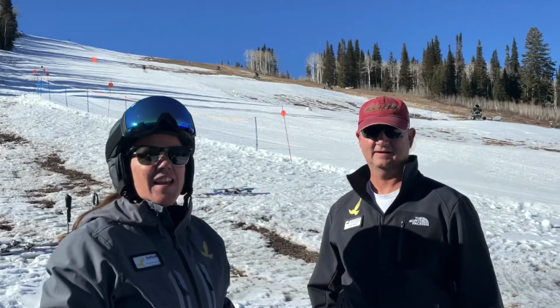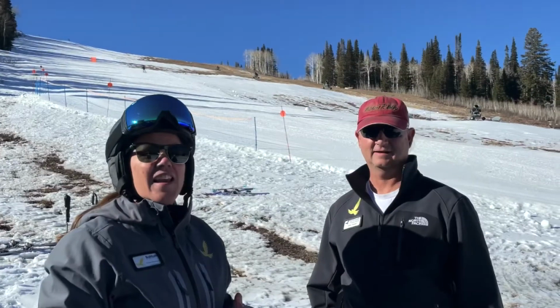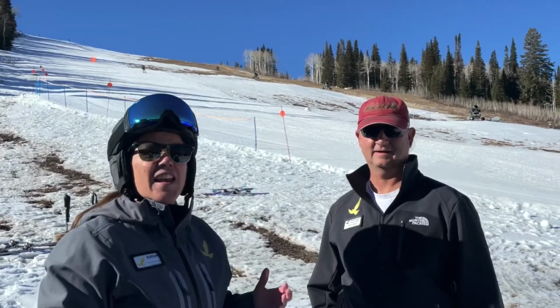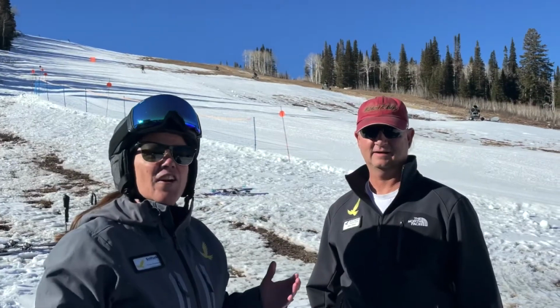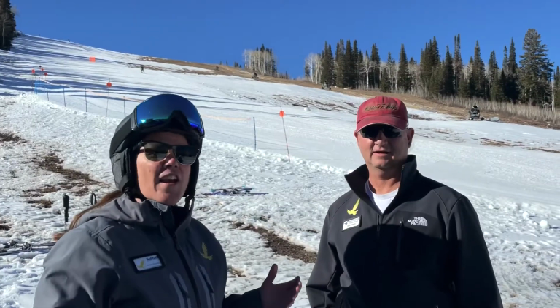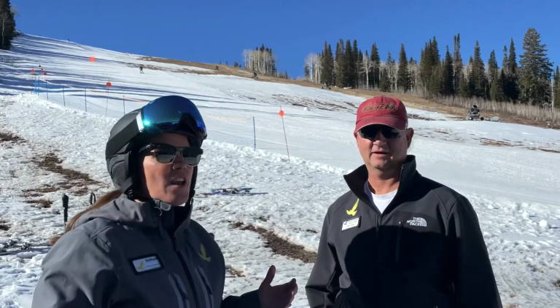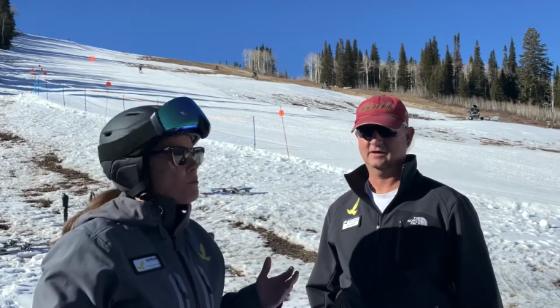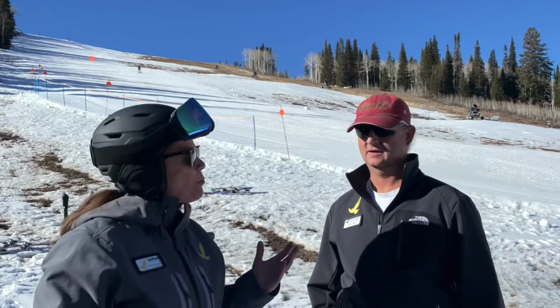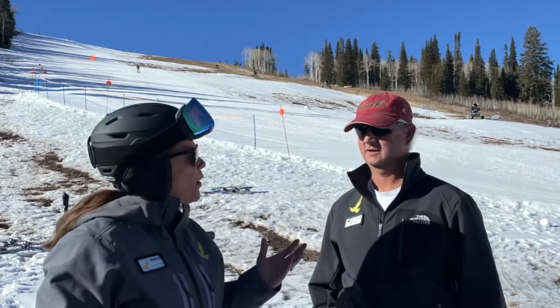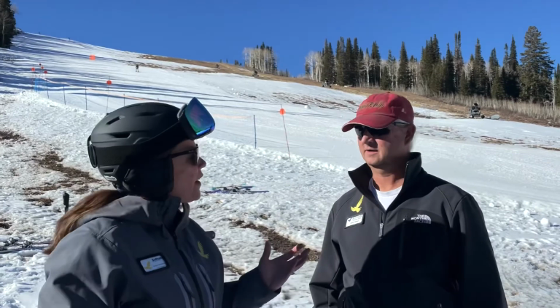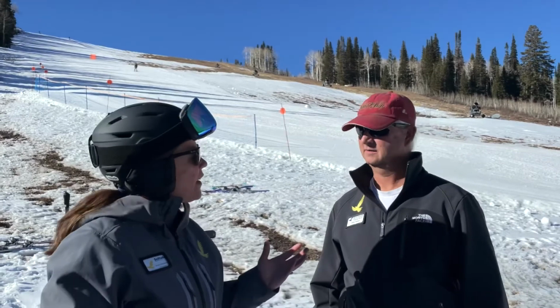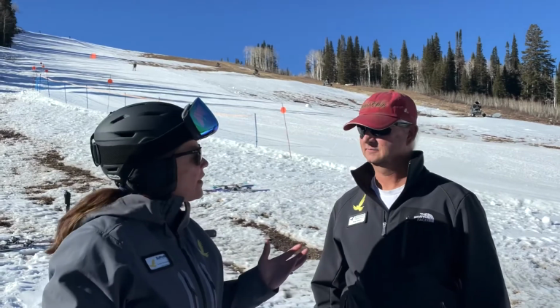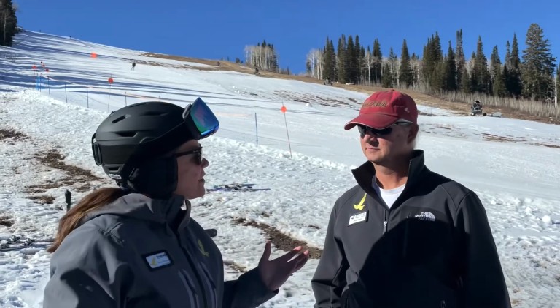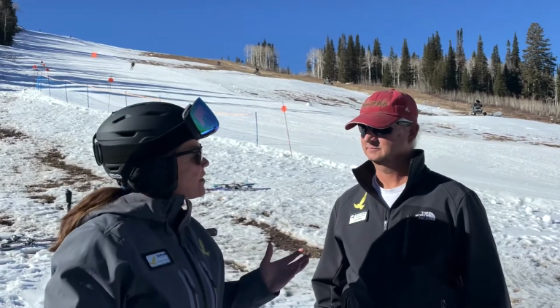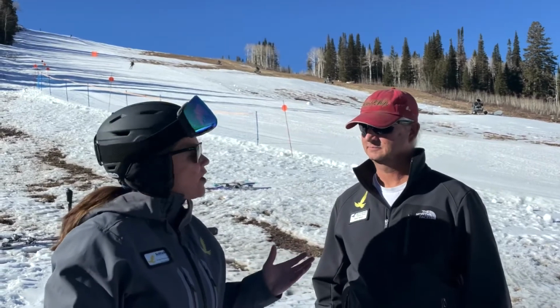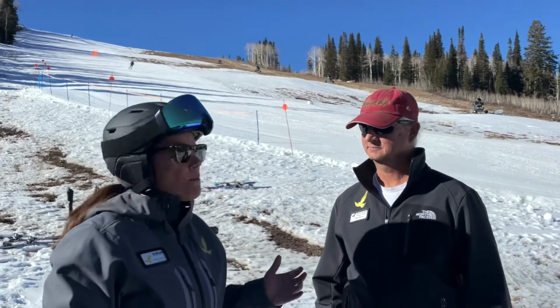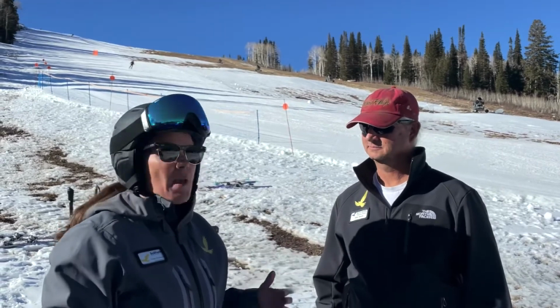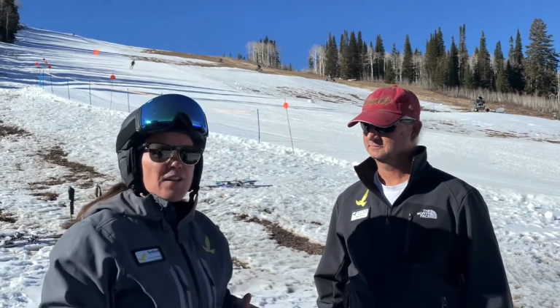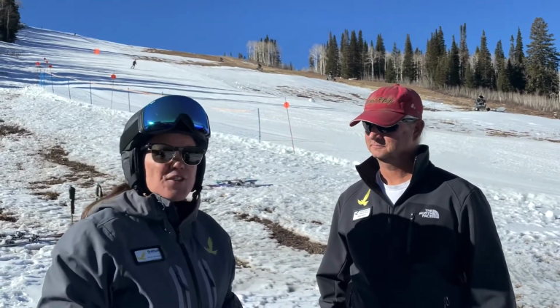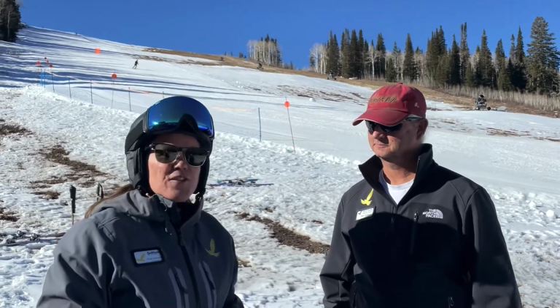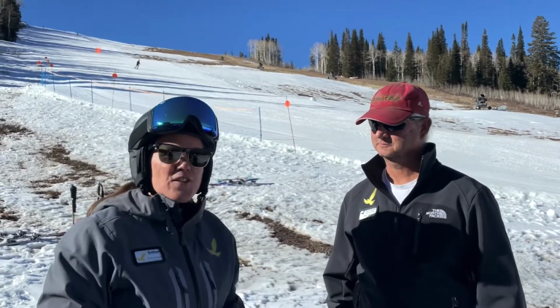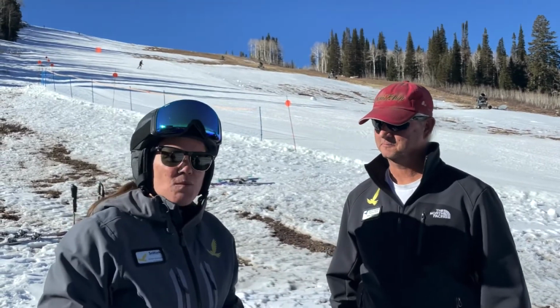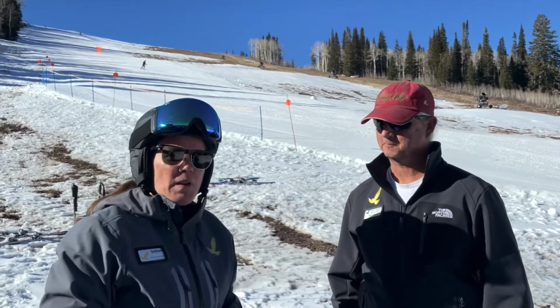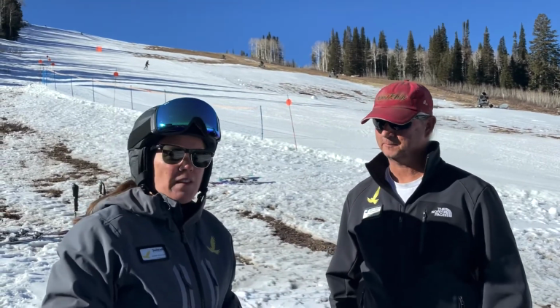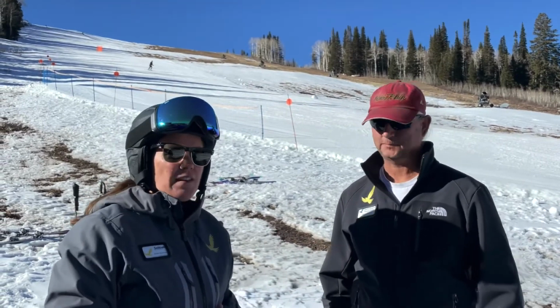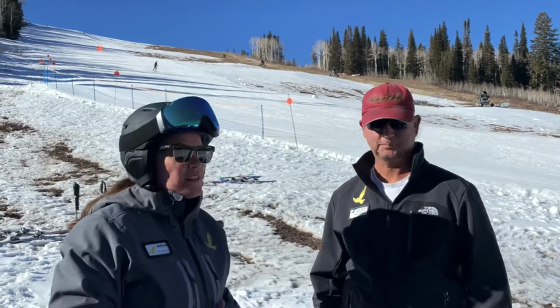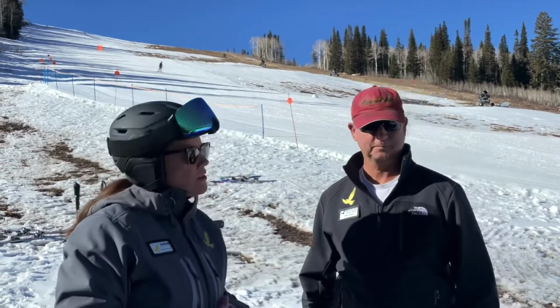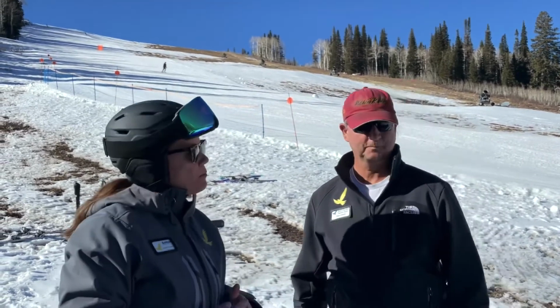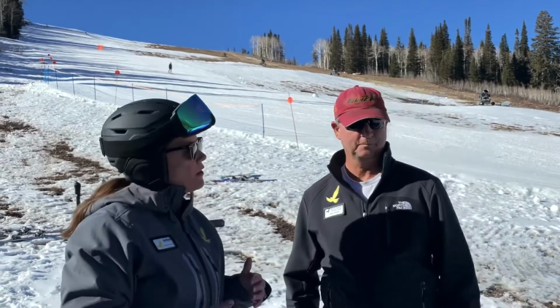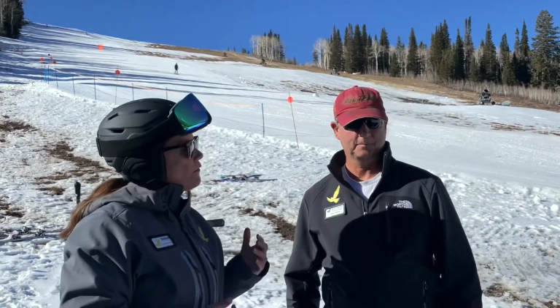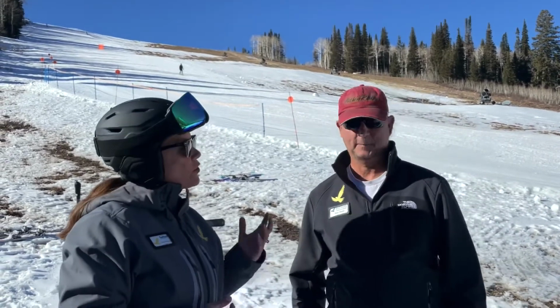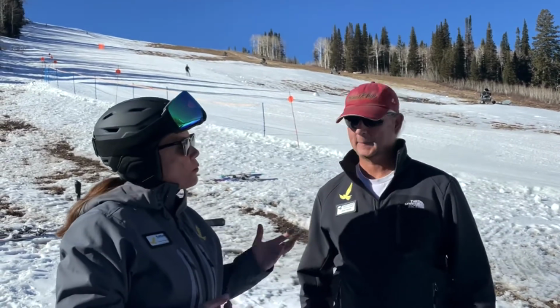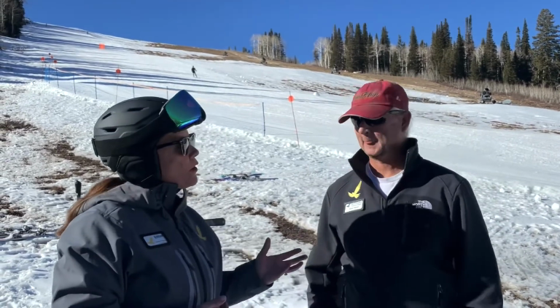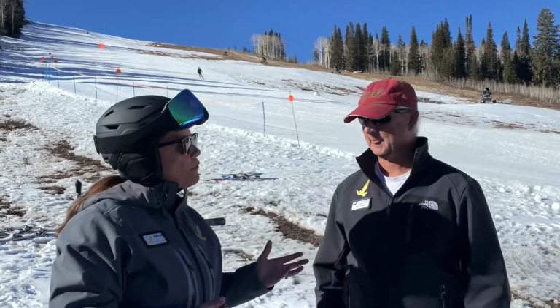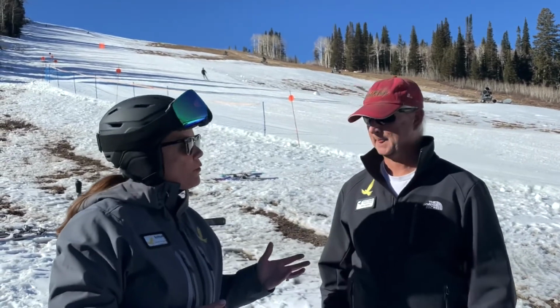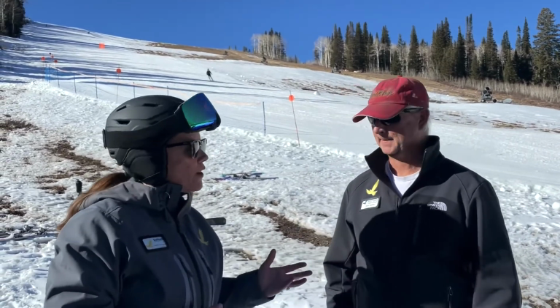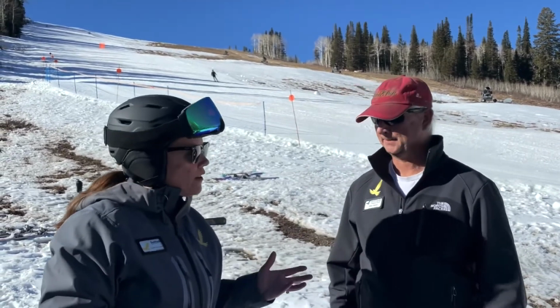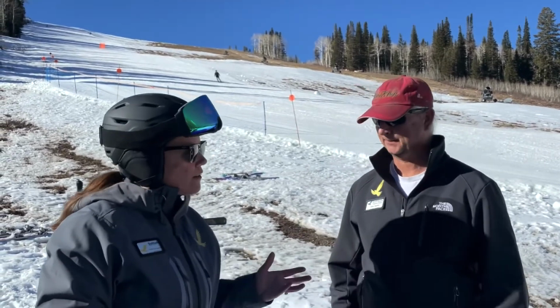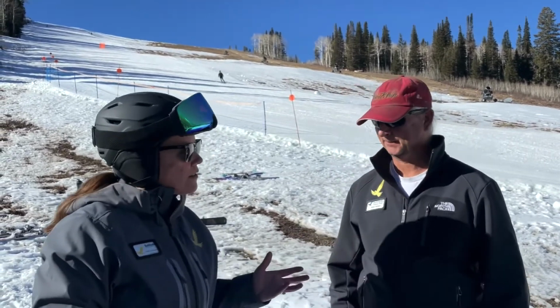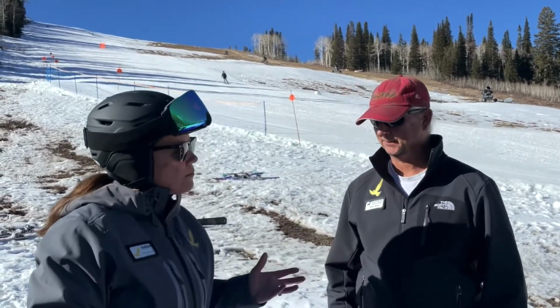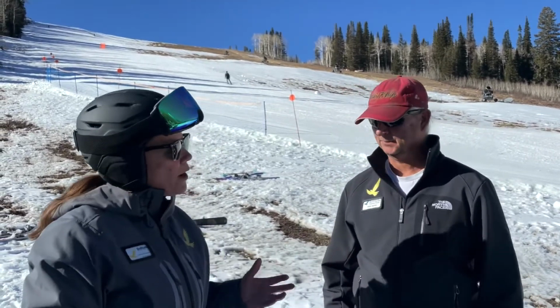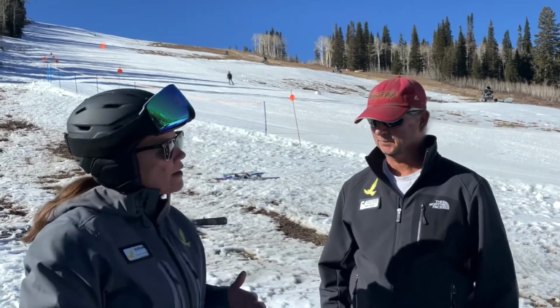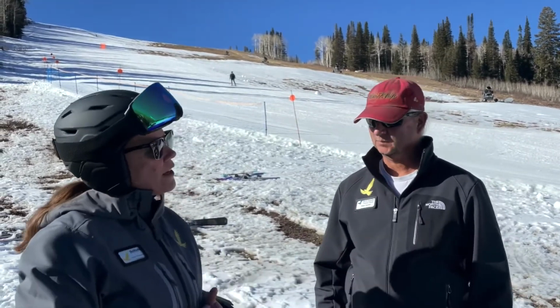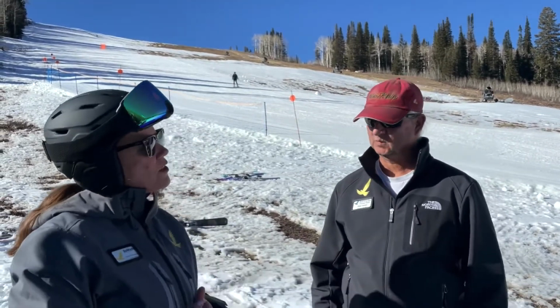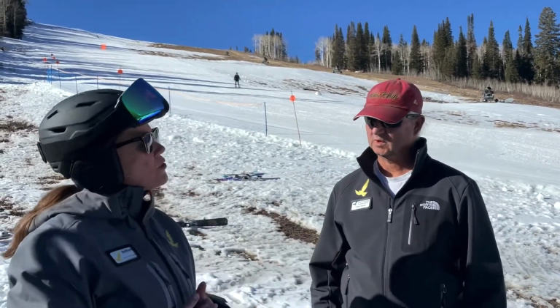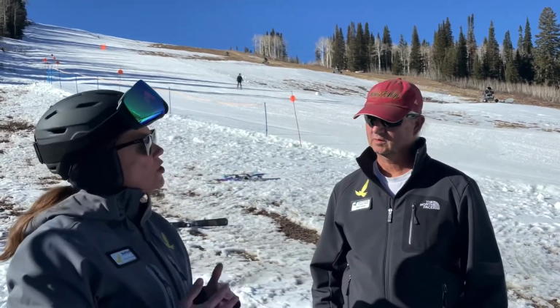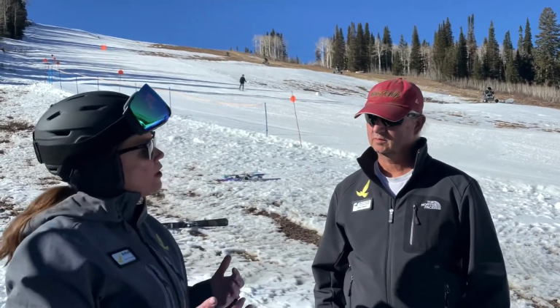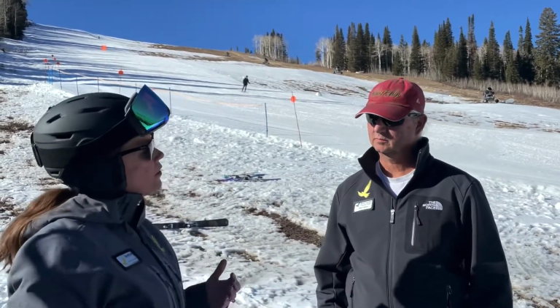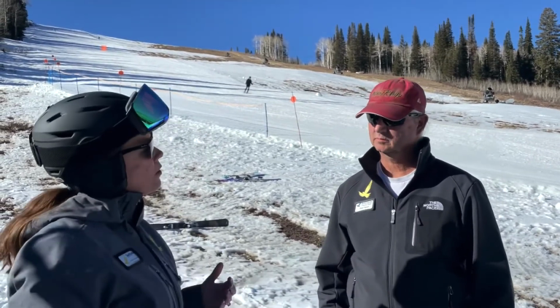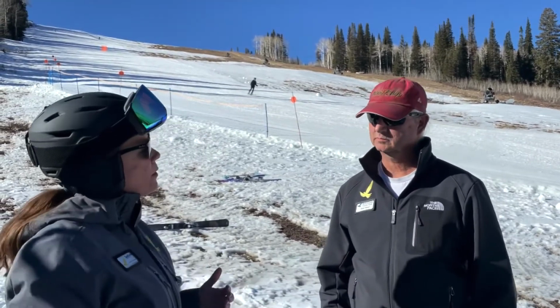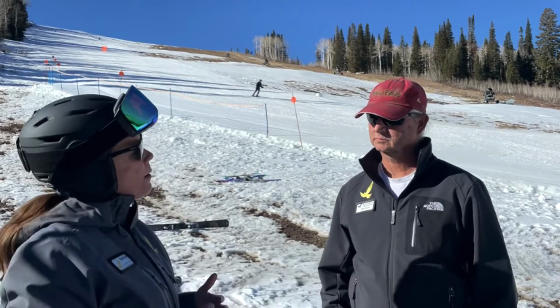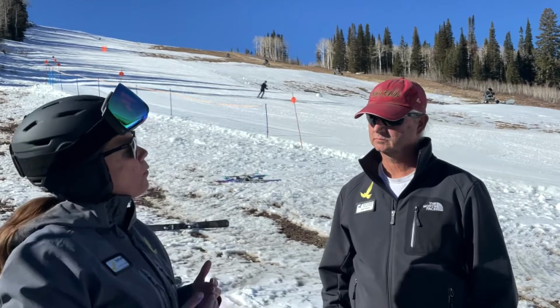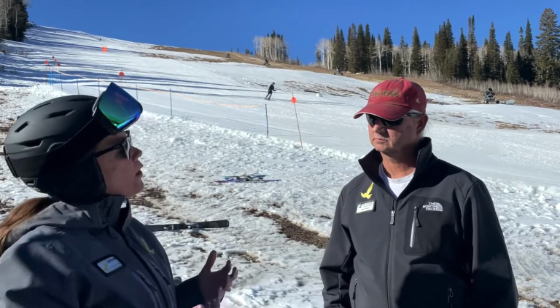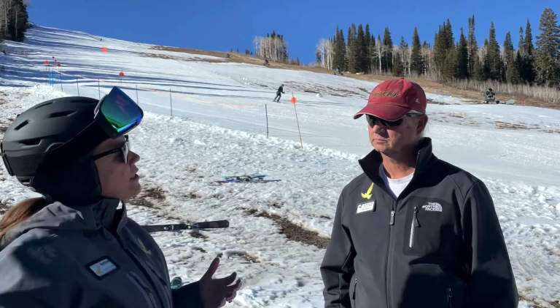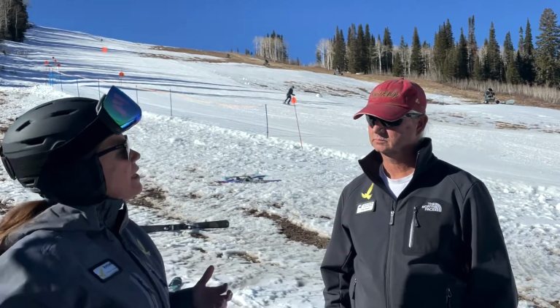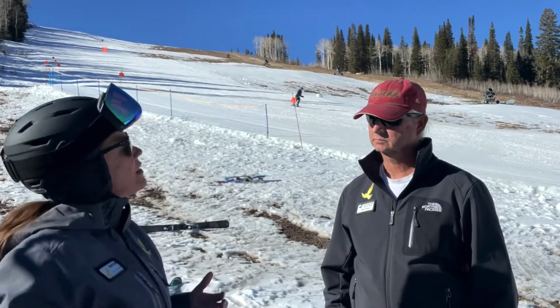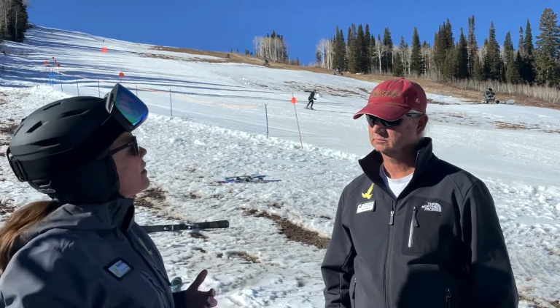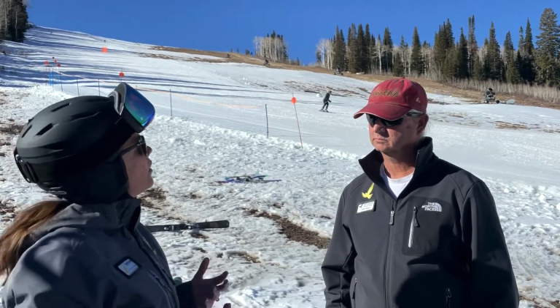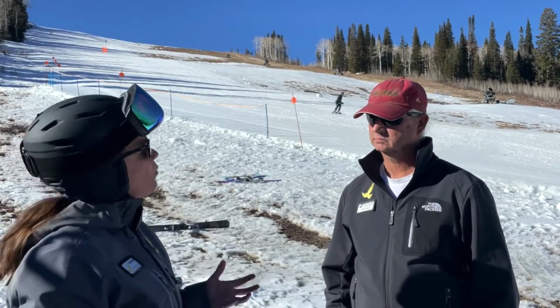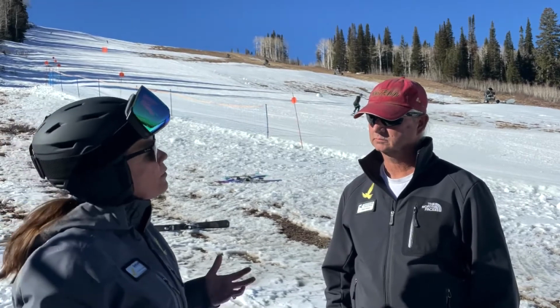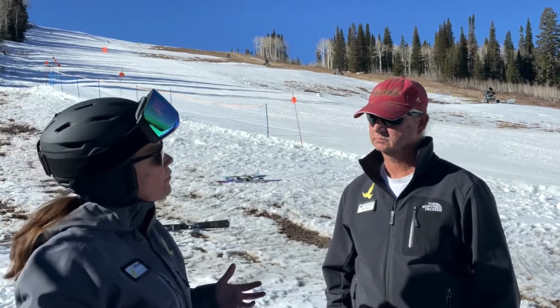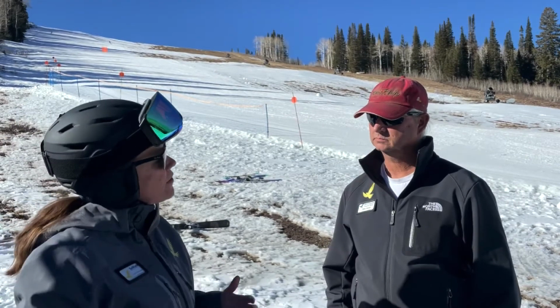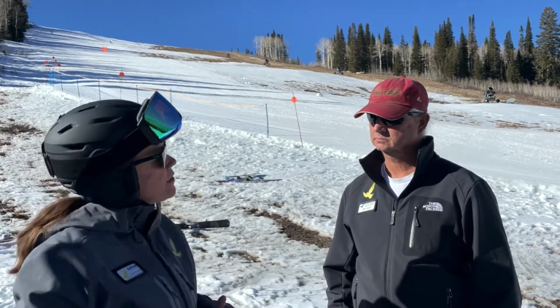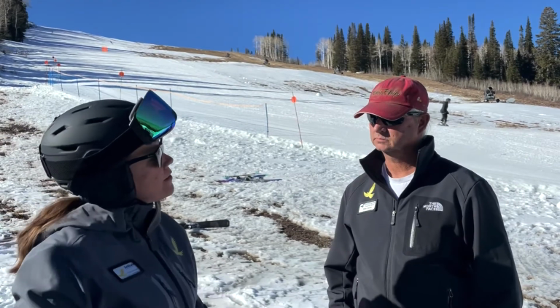Here I am with Brian Hanson, our Manager of Slope Maintenance. We've been here for 24 years. Brian, can you share a little bit about what it takes to get open for the season?